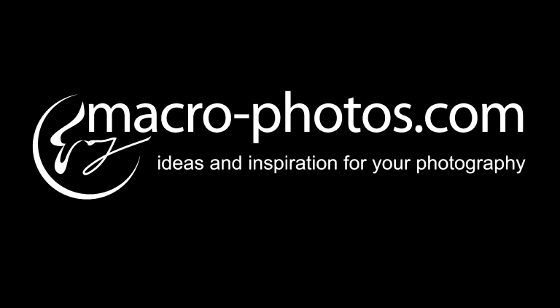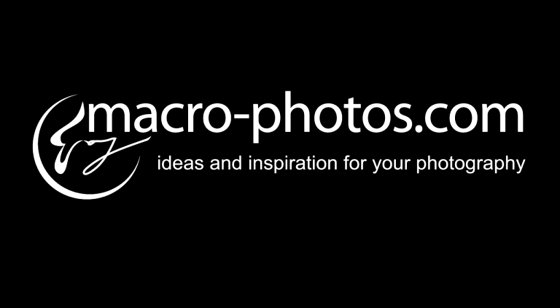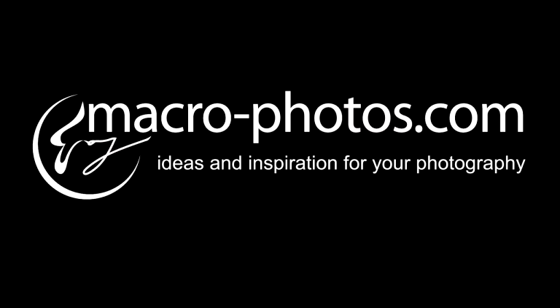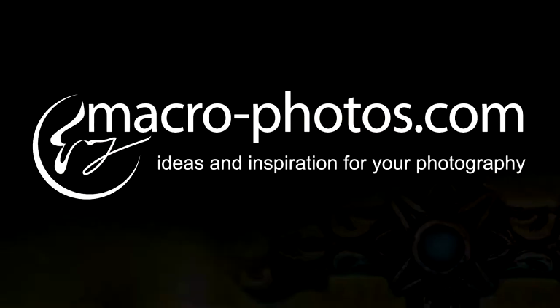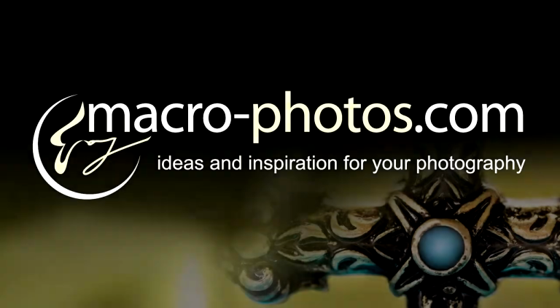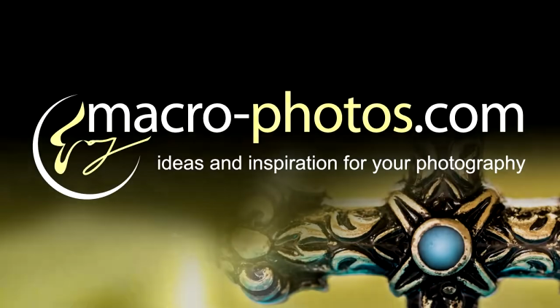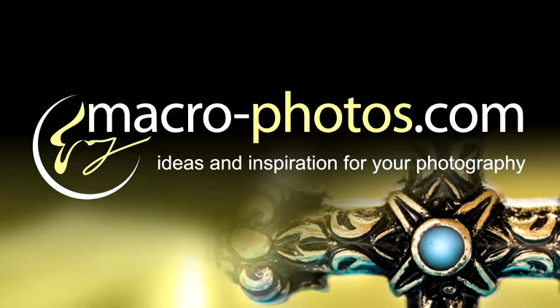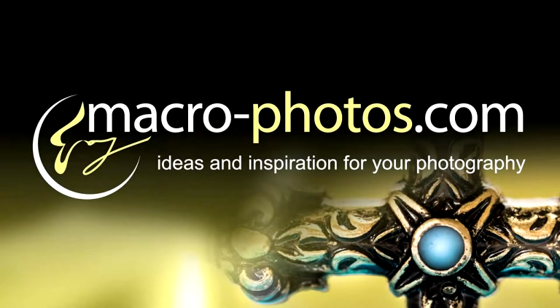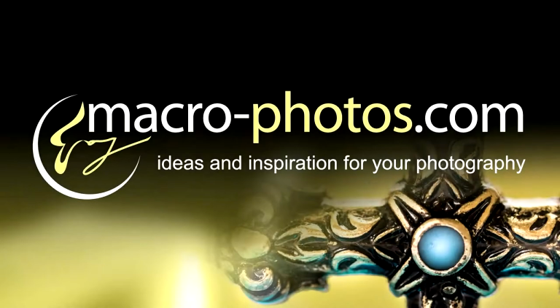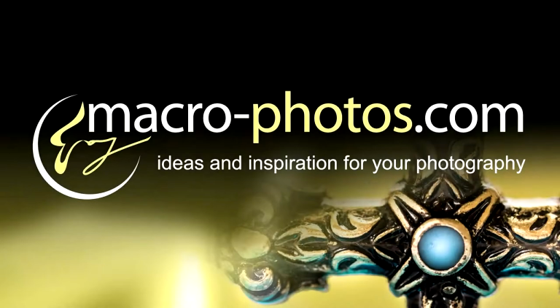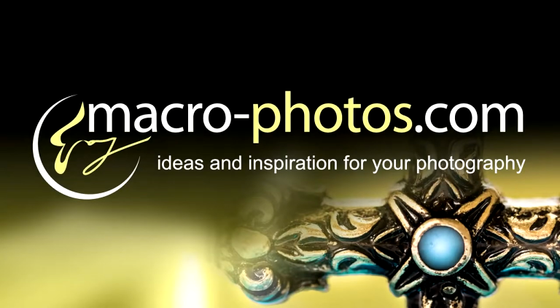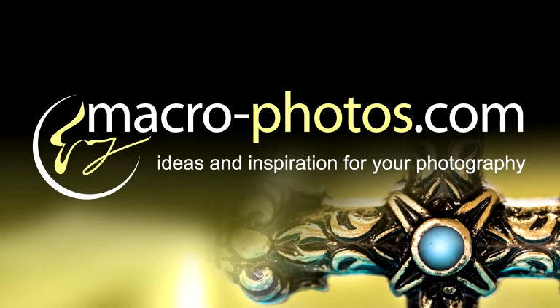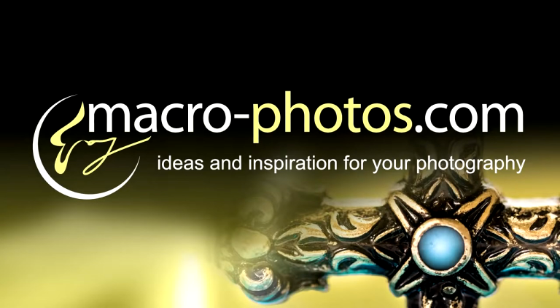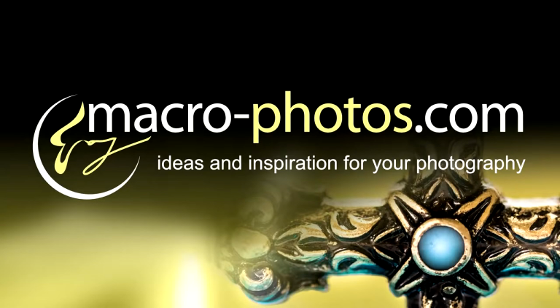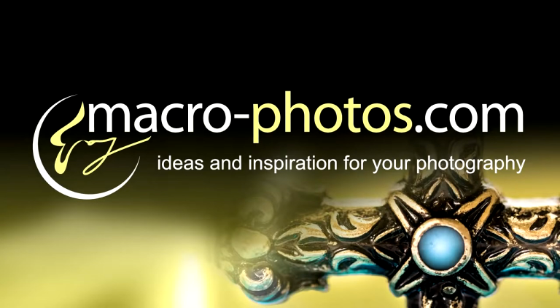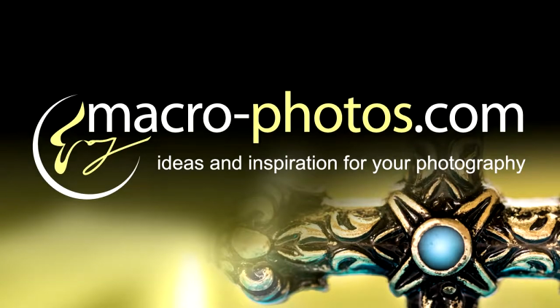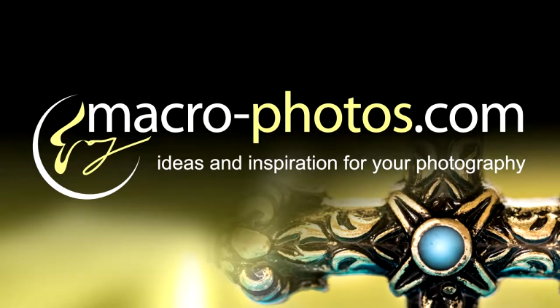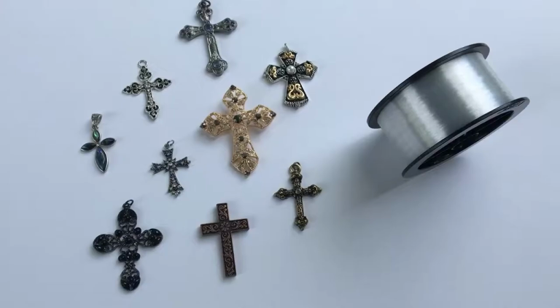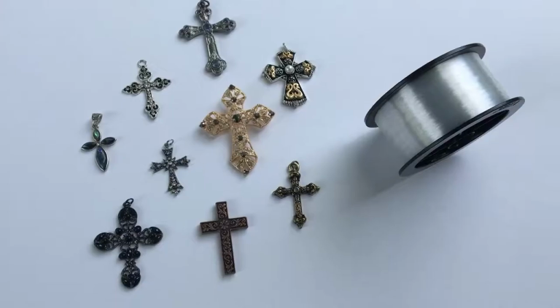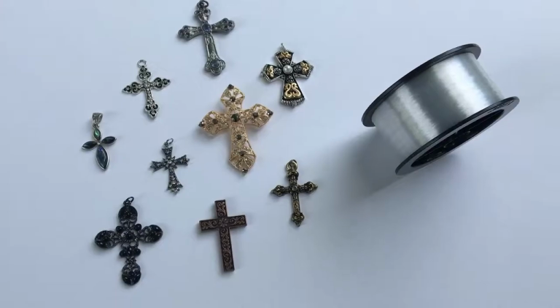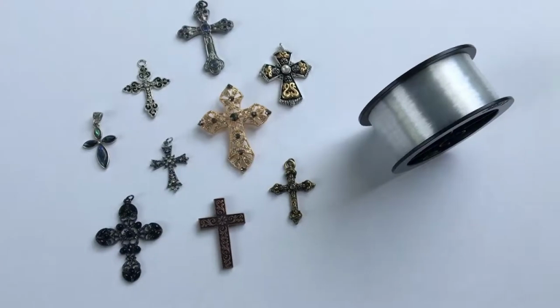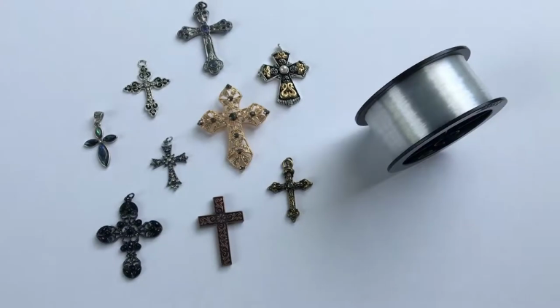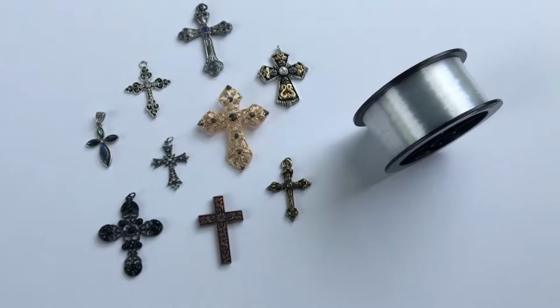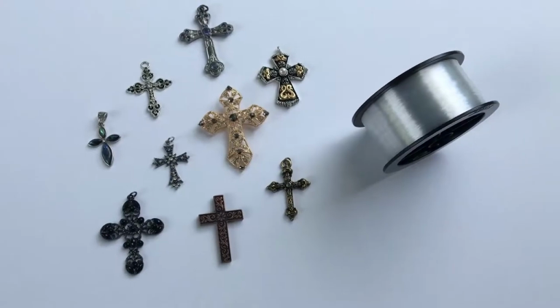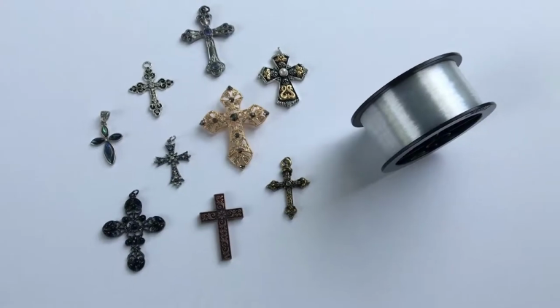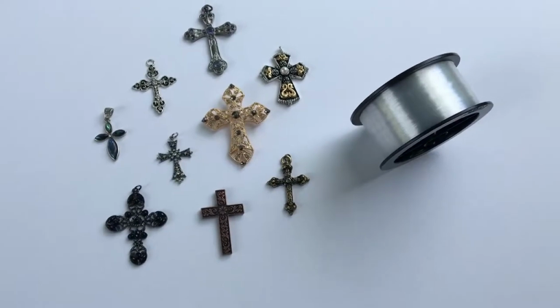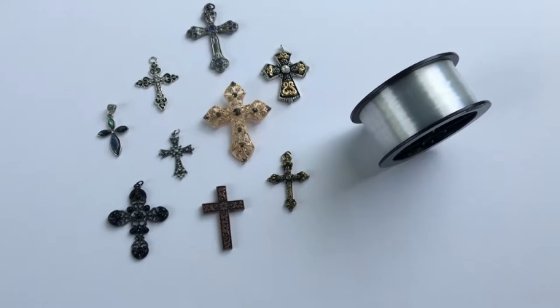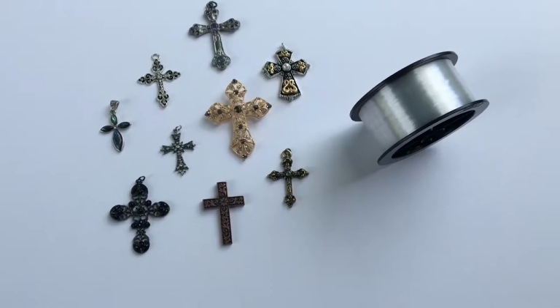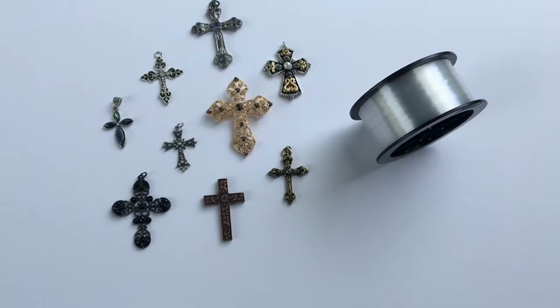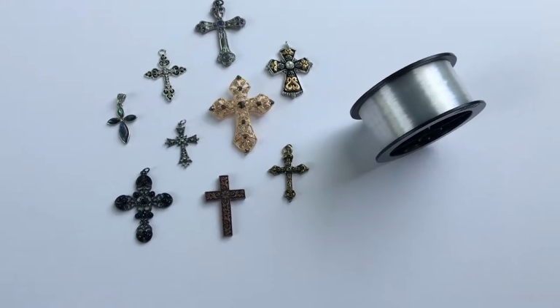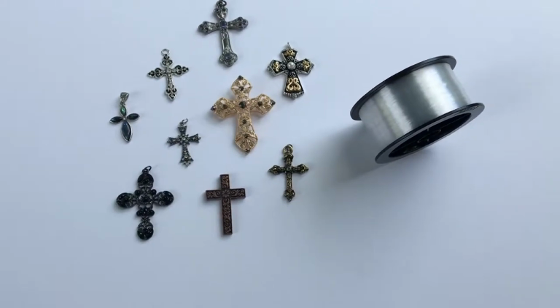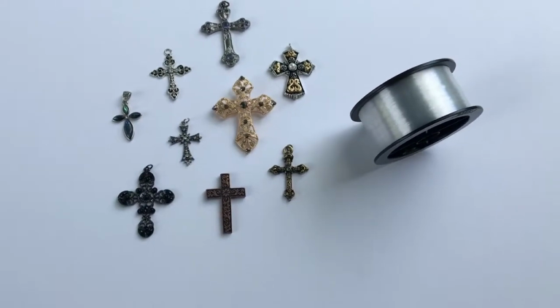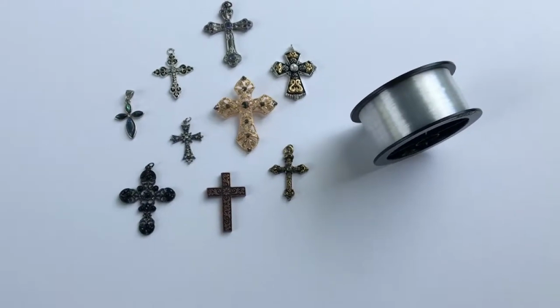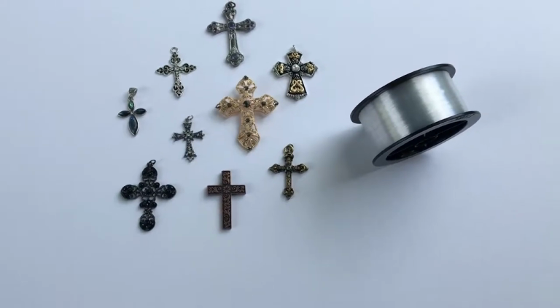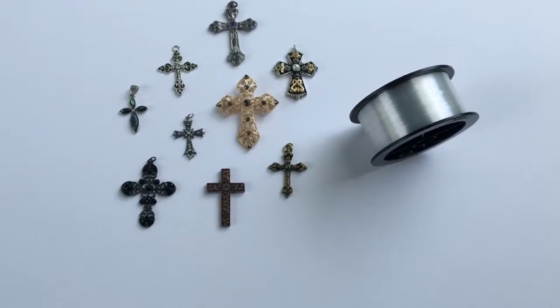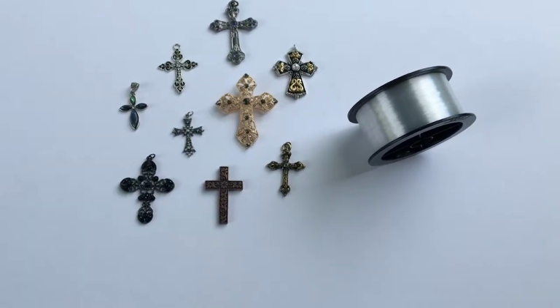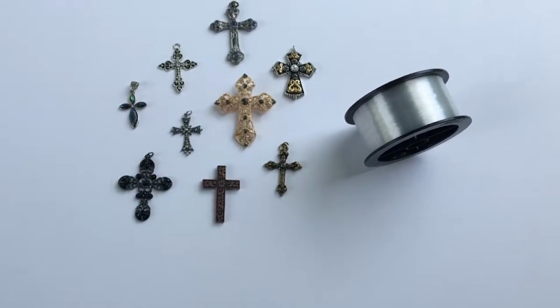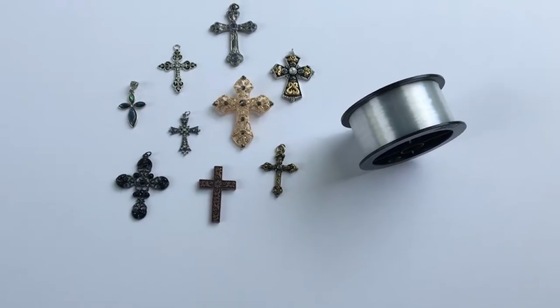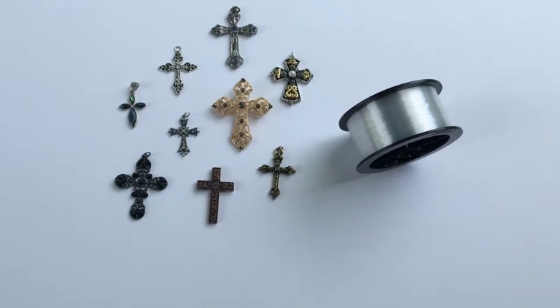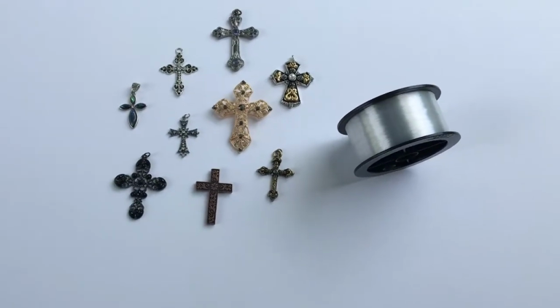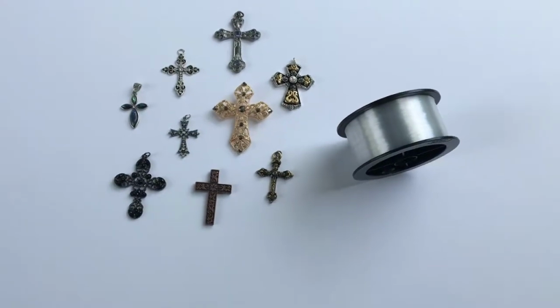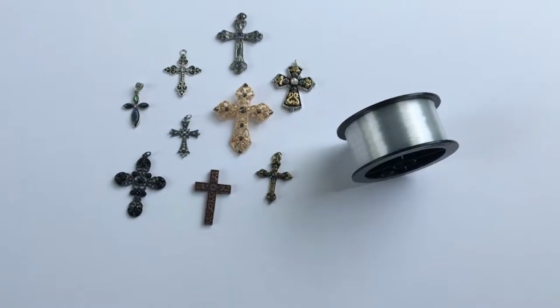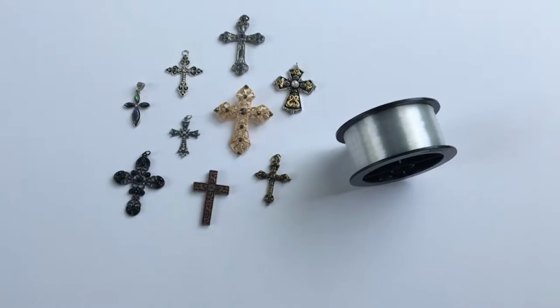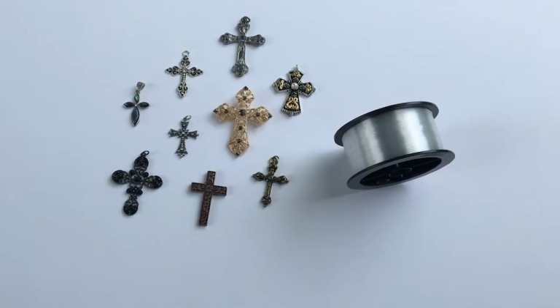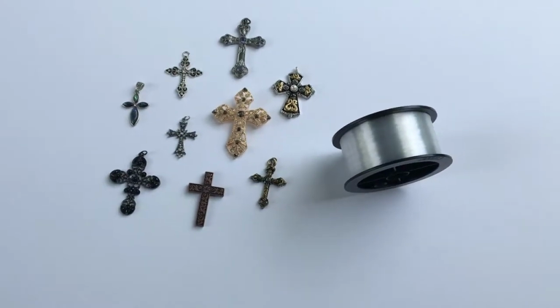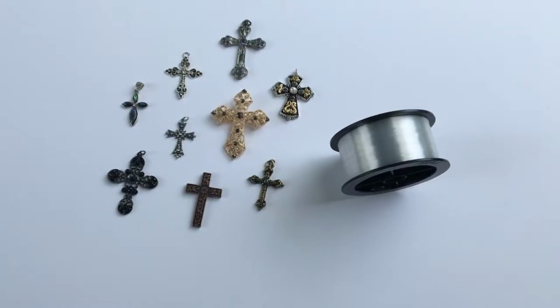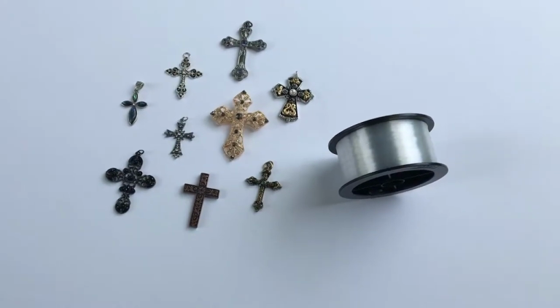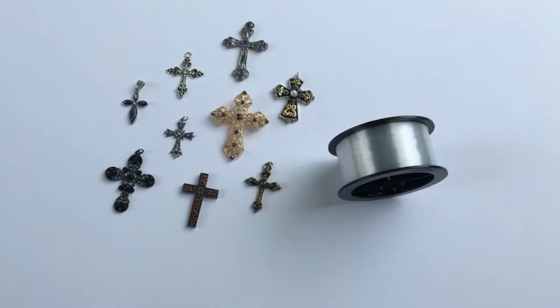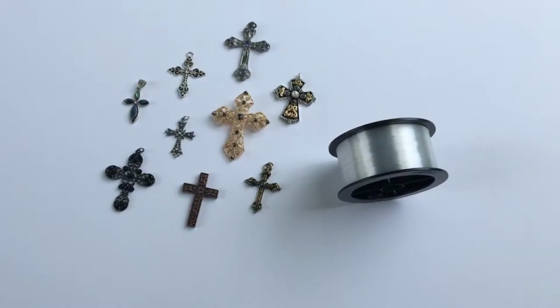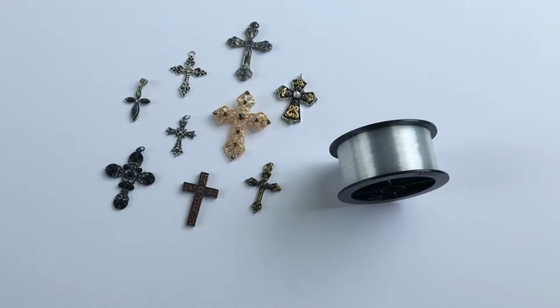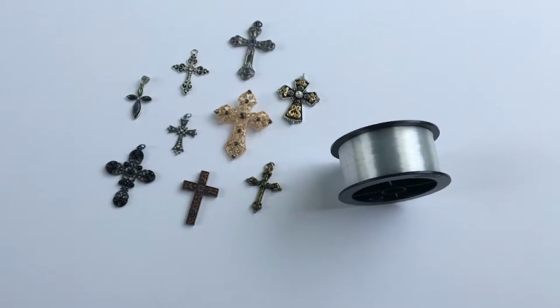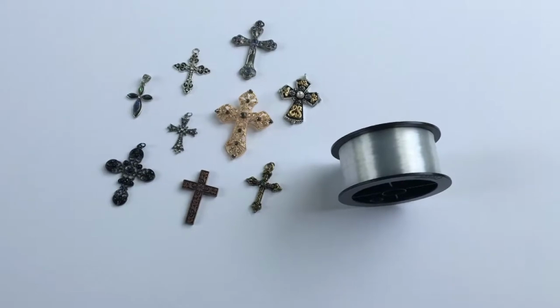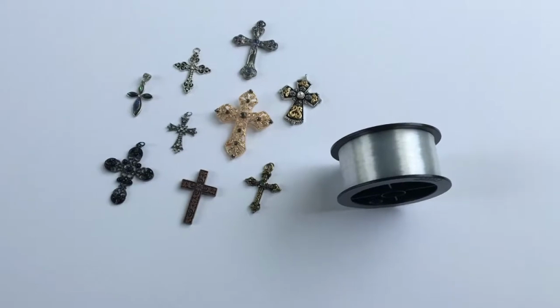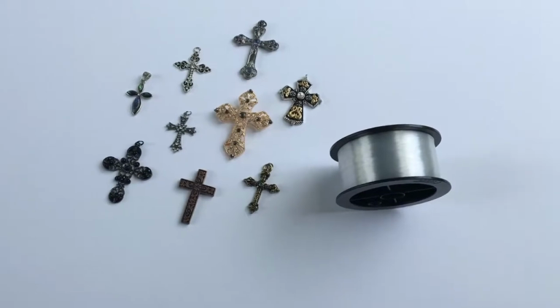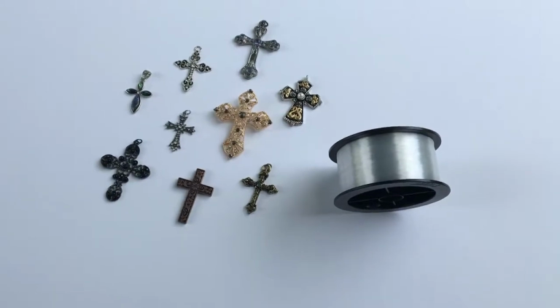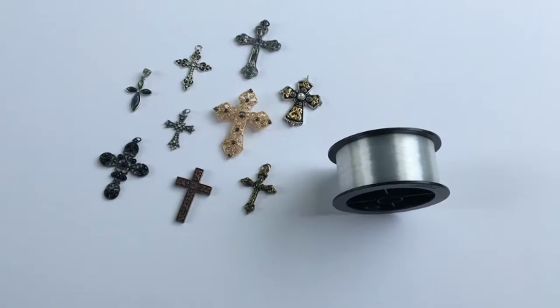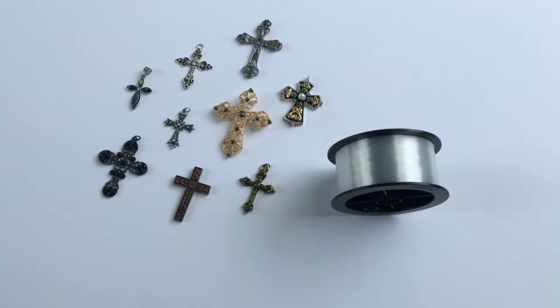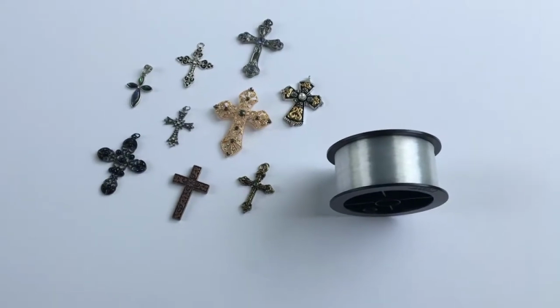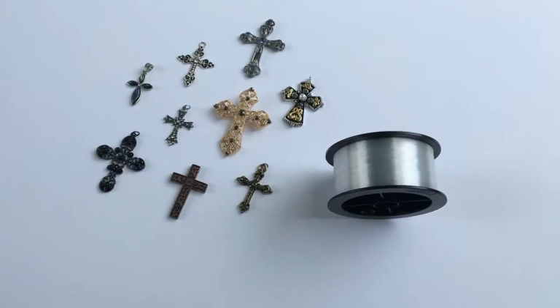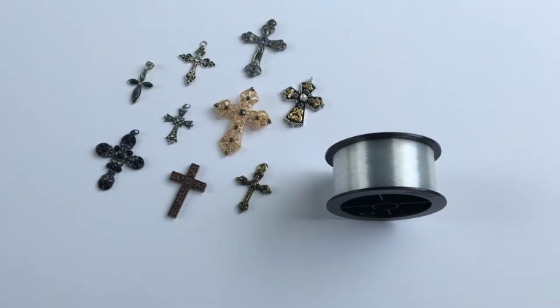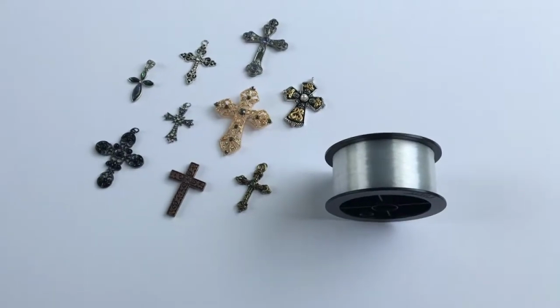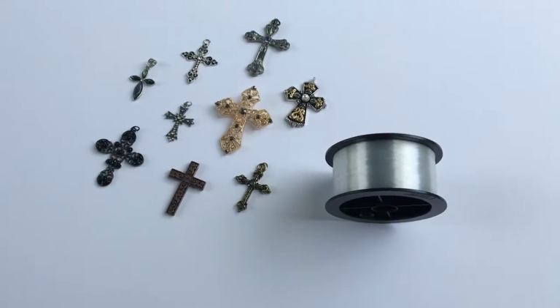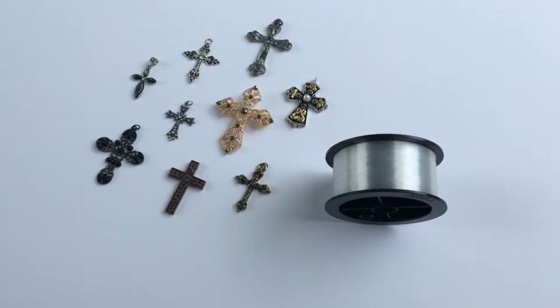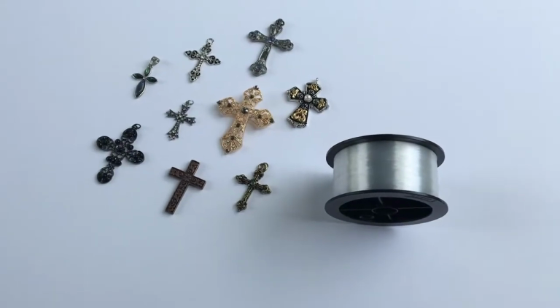Welcome back J-Squad. Here is another idea for practicing your macro photography: photographing tiny crosses.